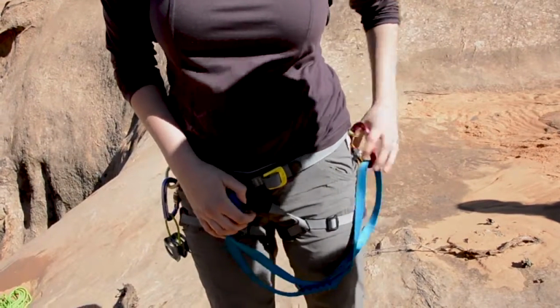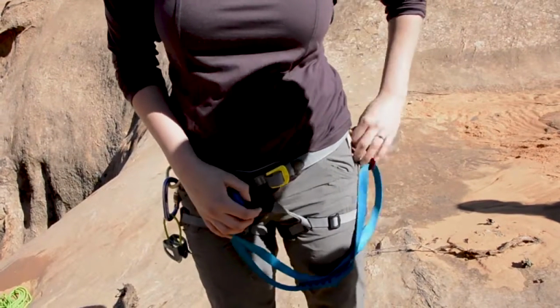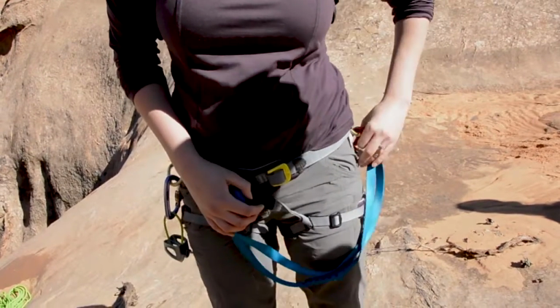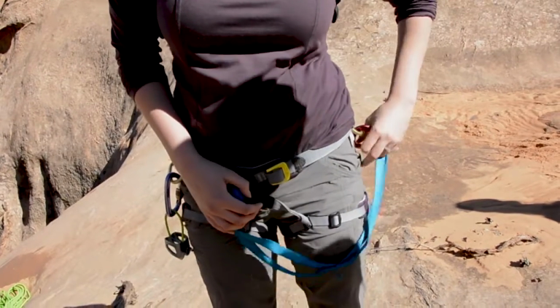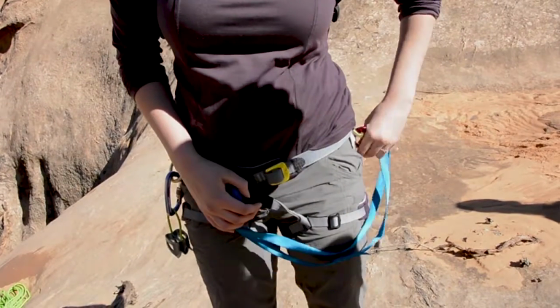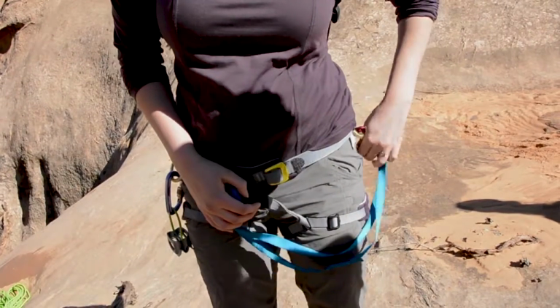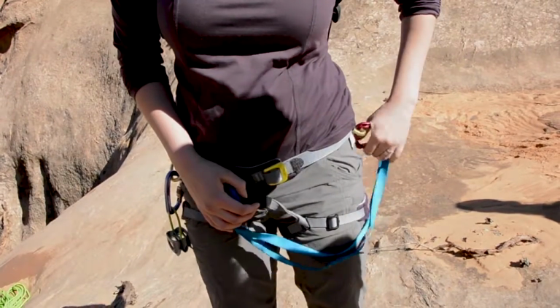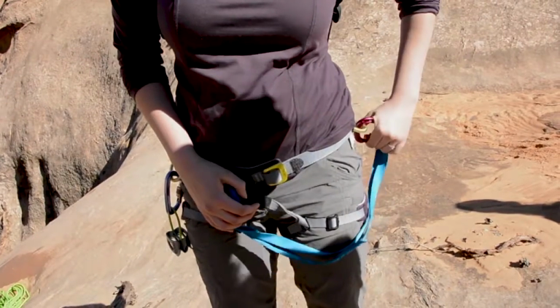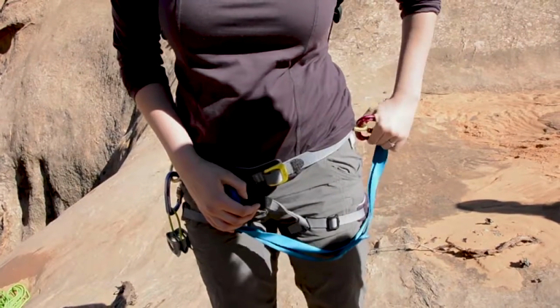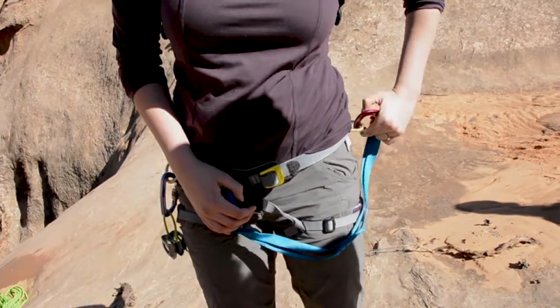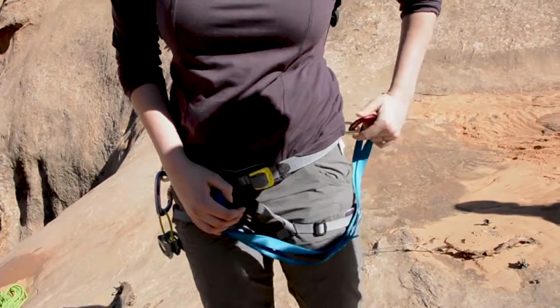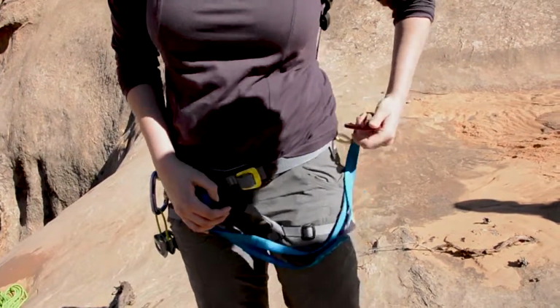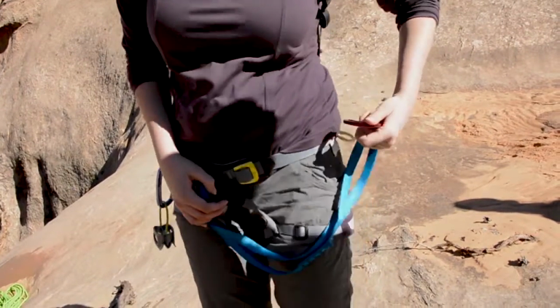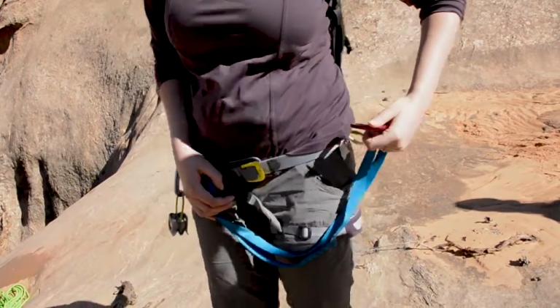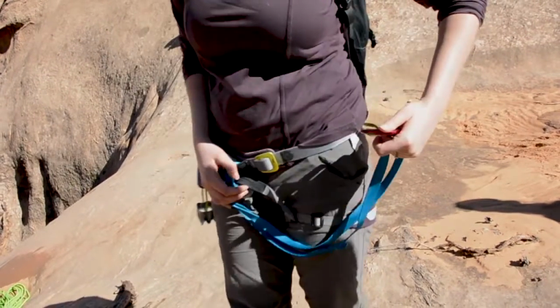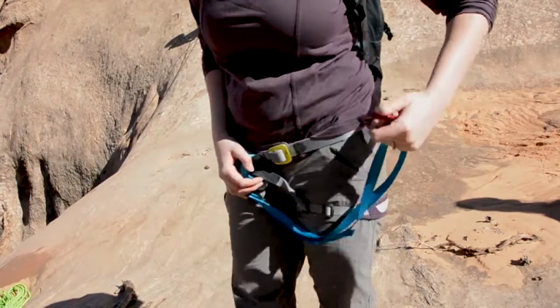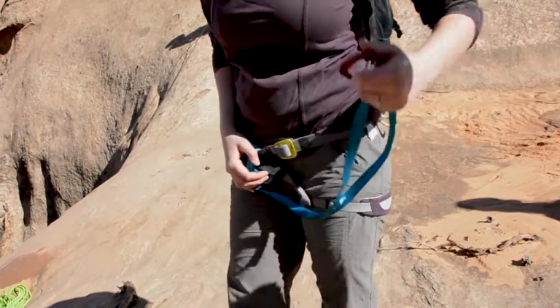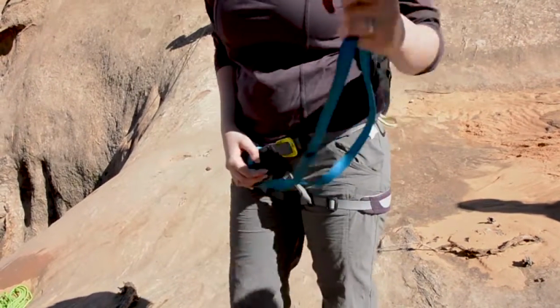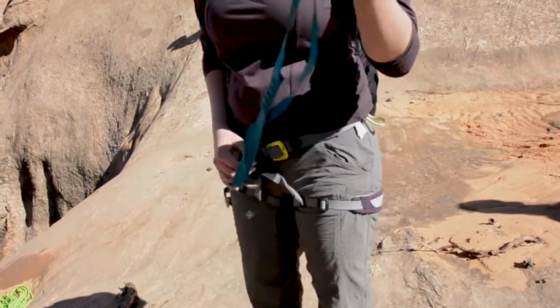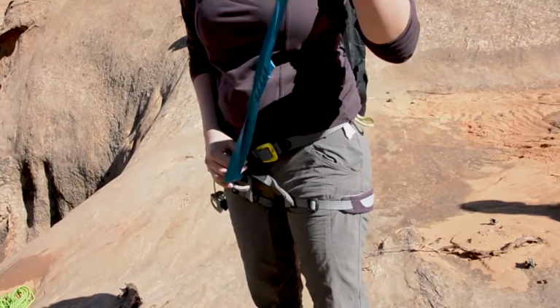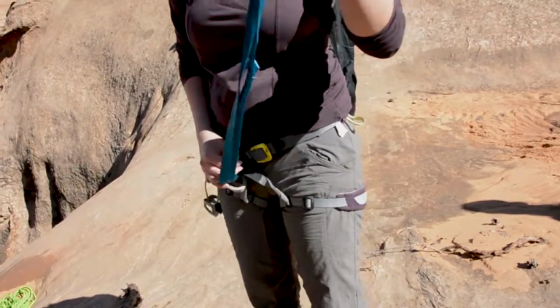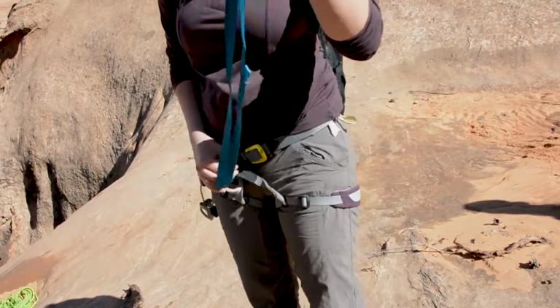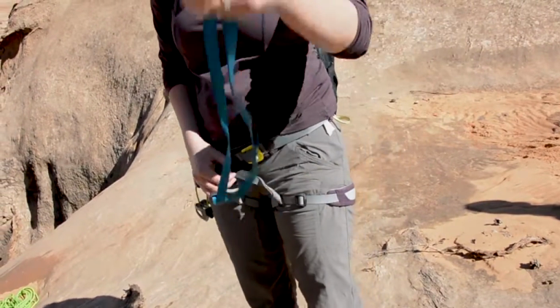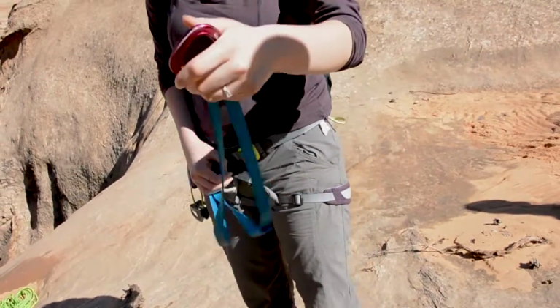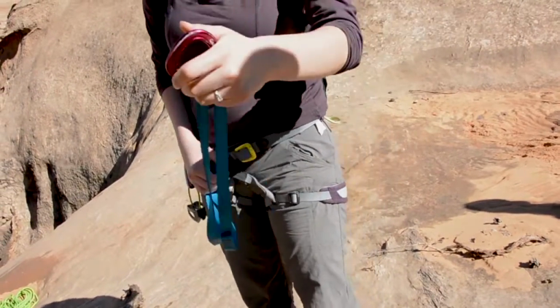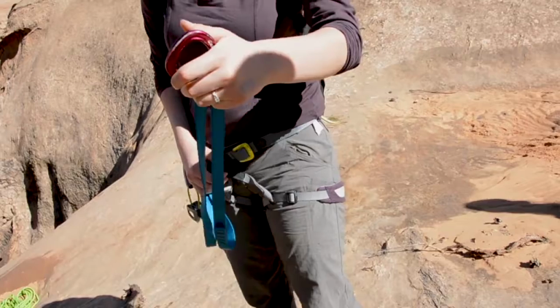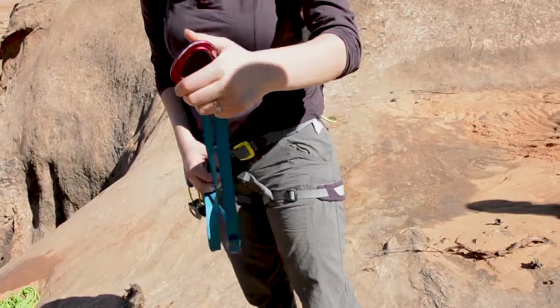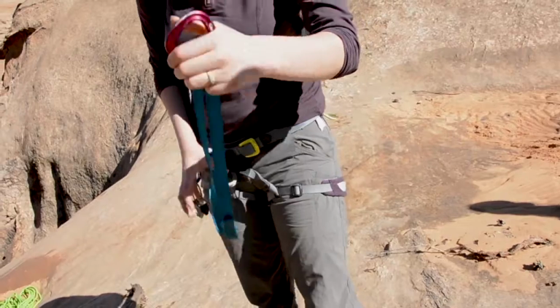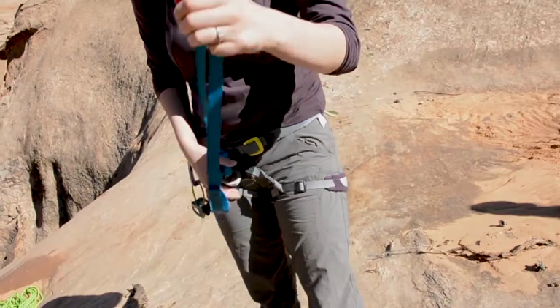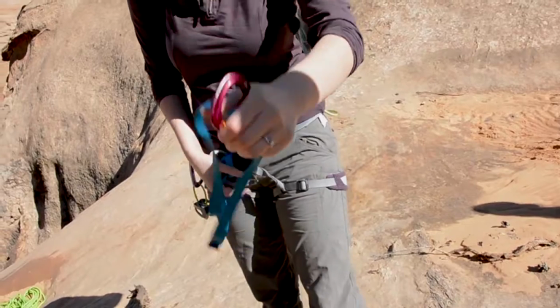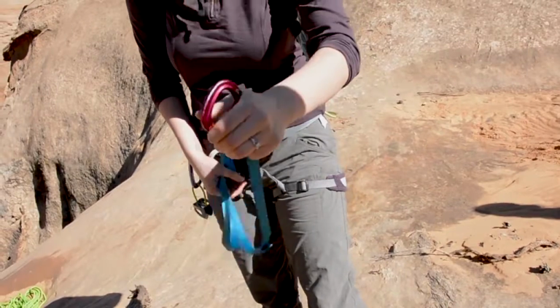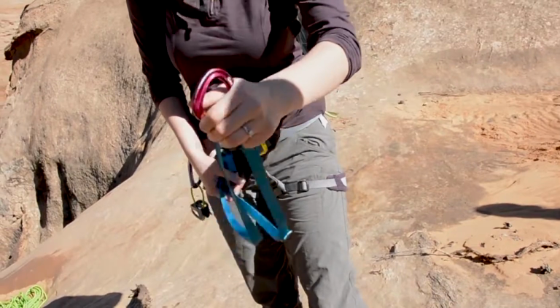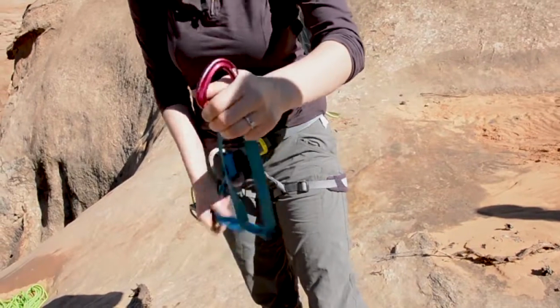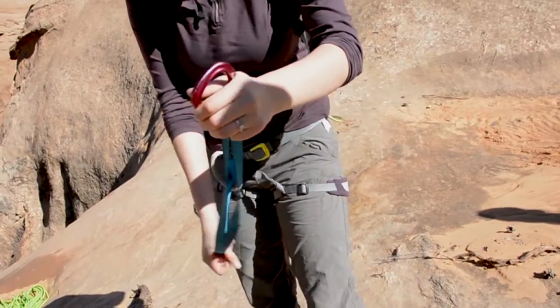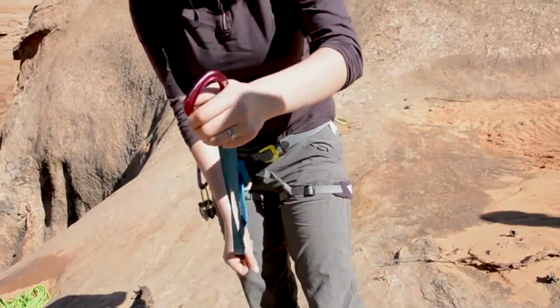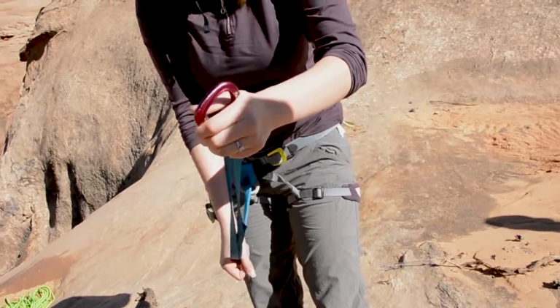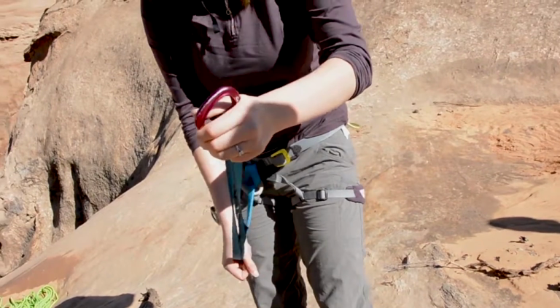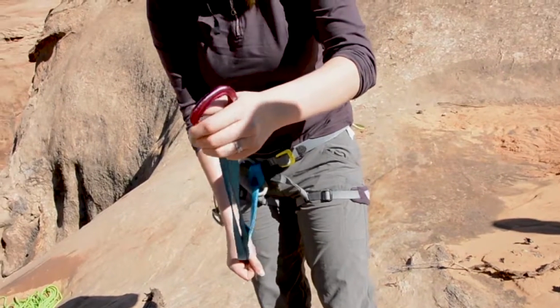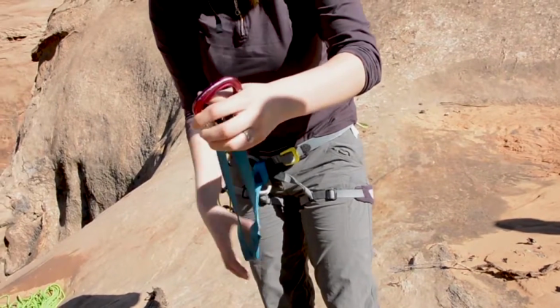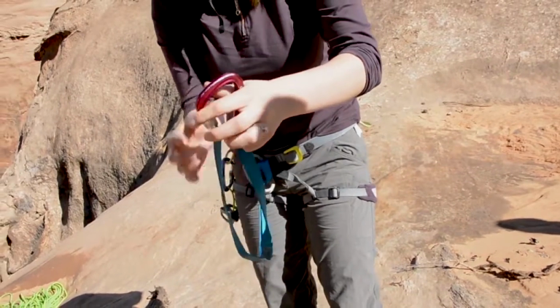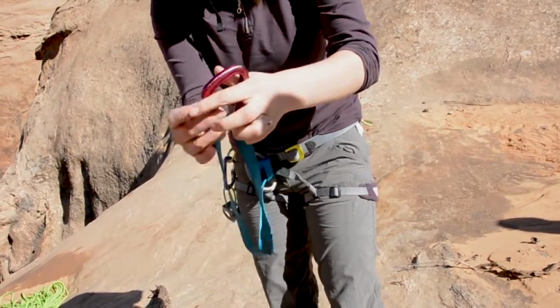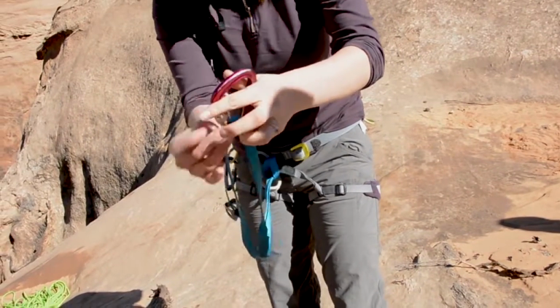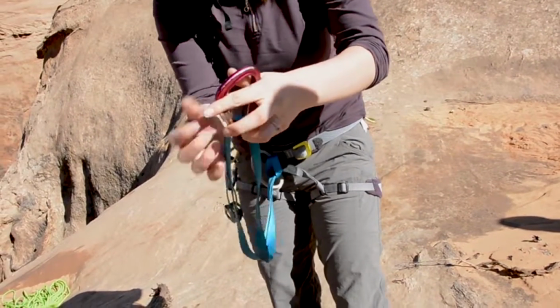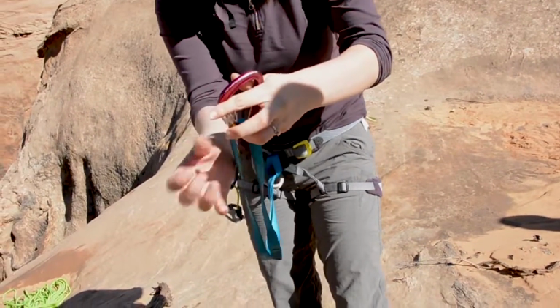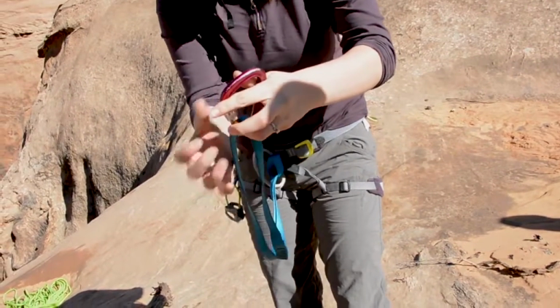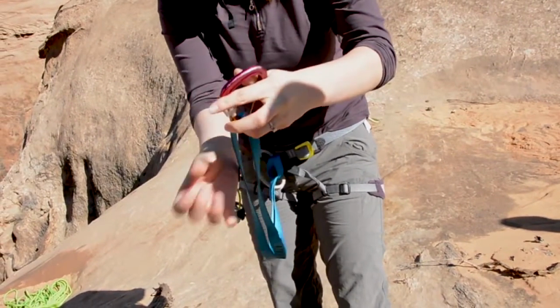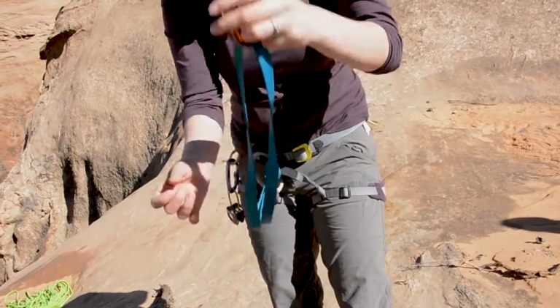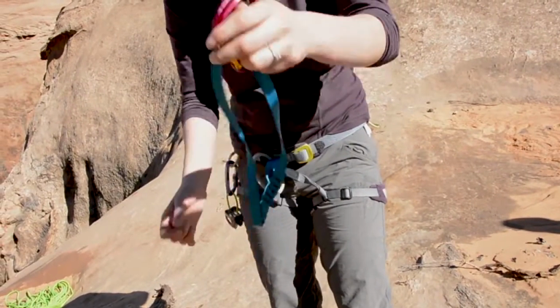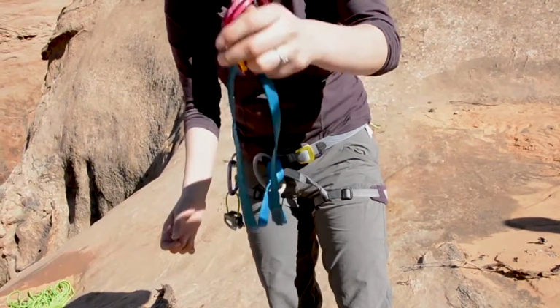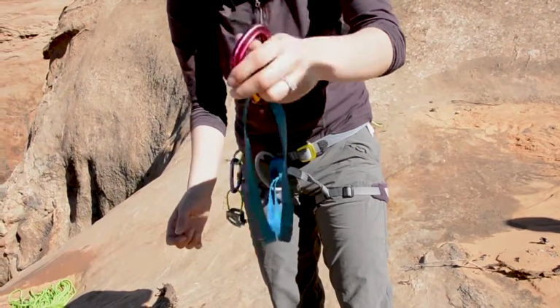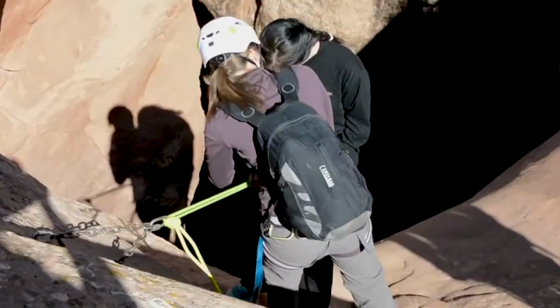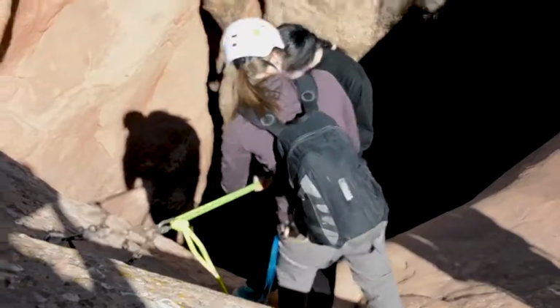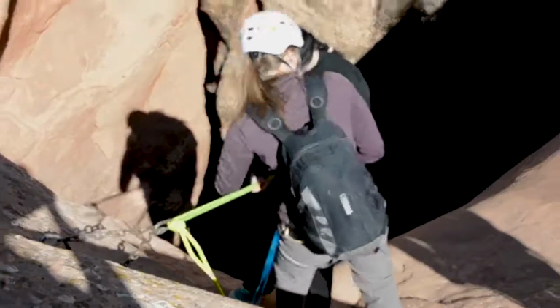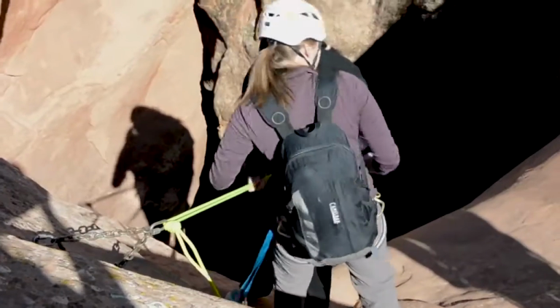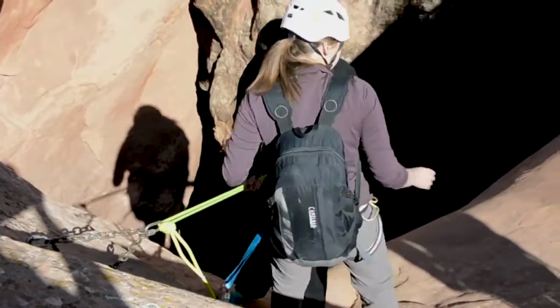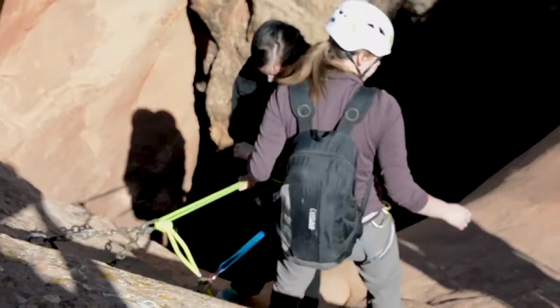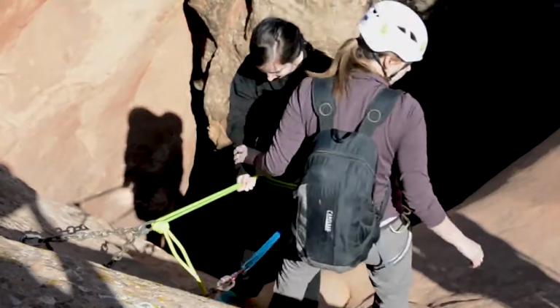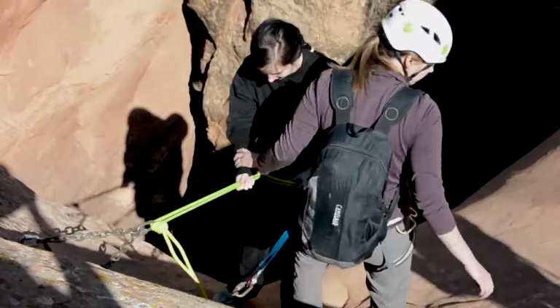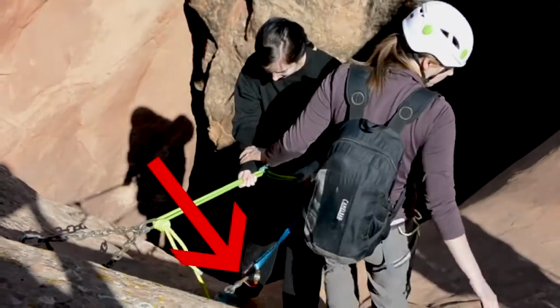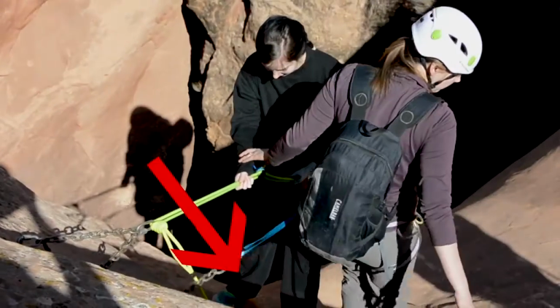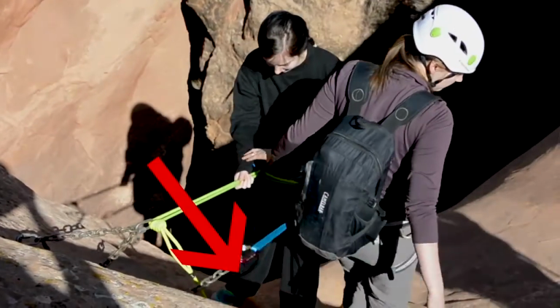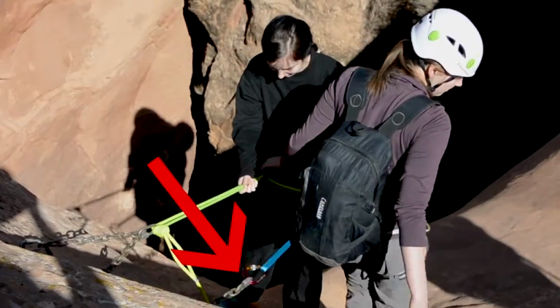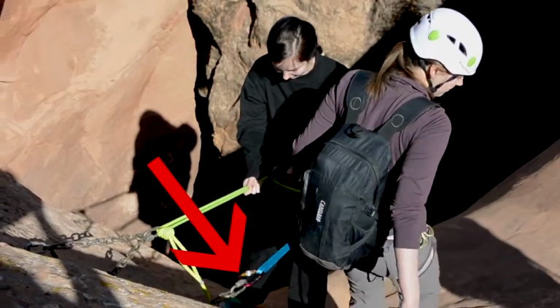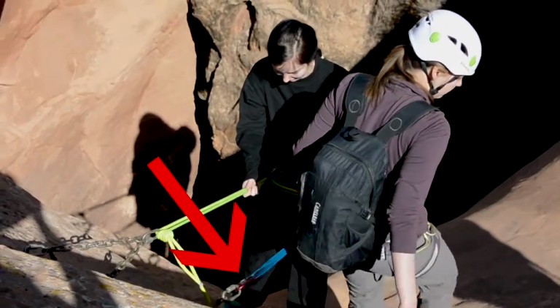And when you get to the chains, you're going to lock this in so you won't fall while you're getting everything set up.